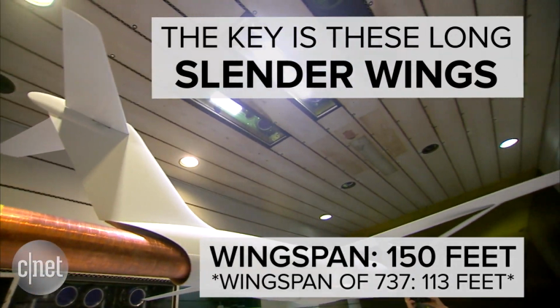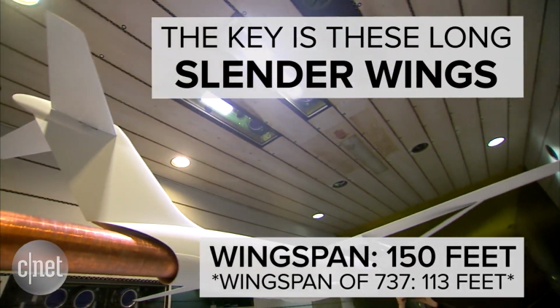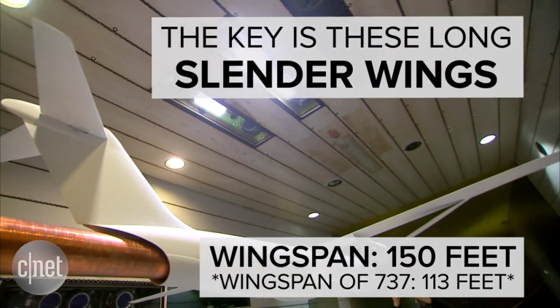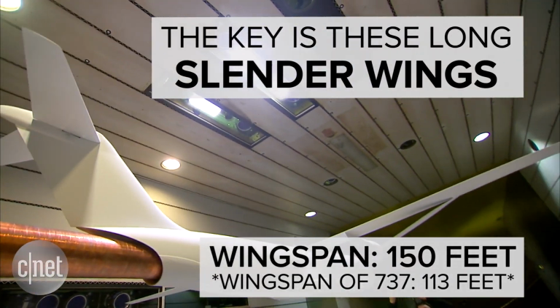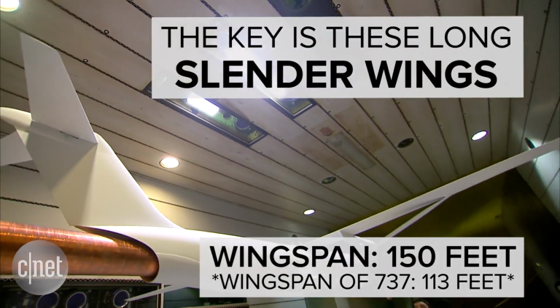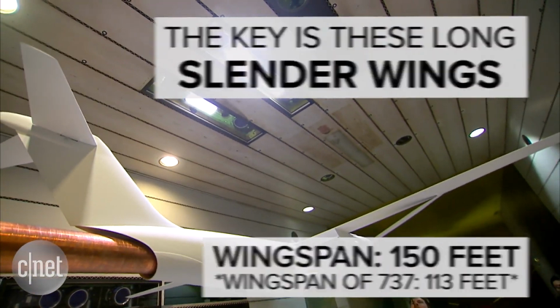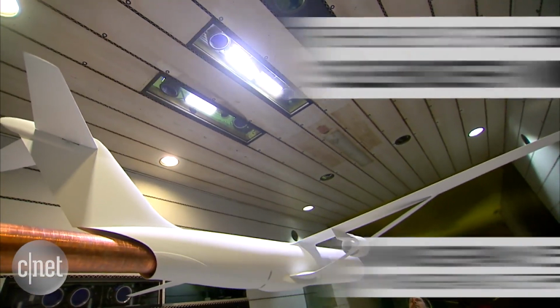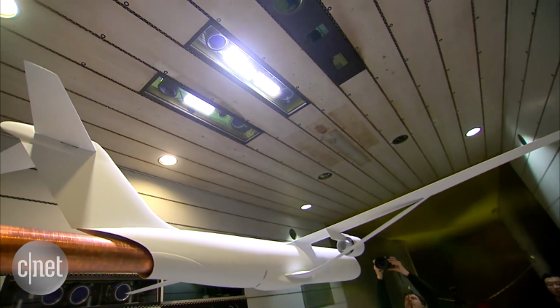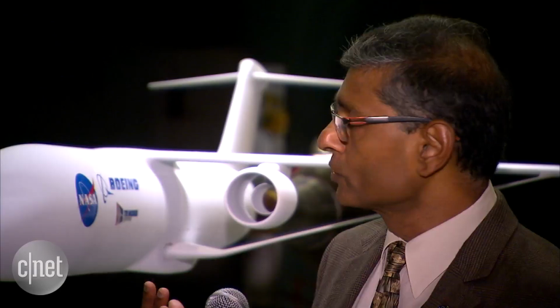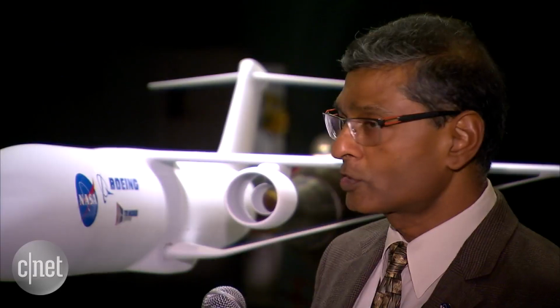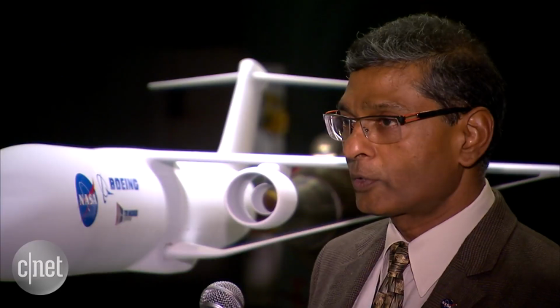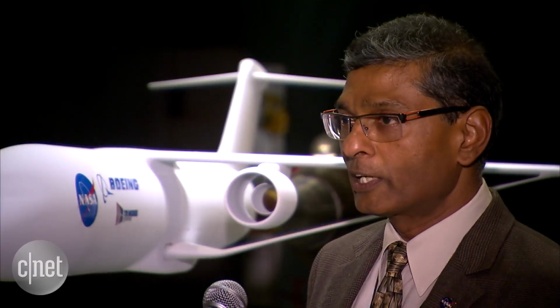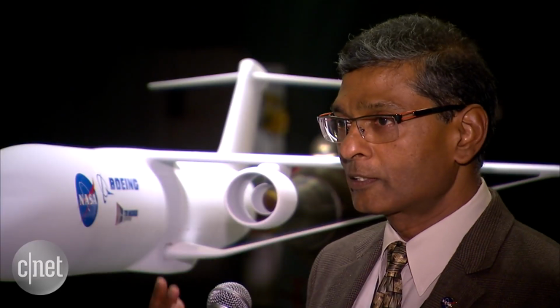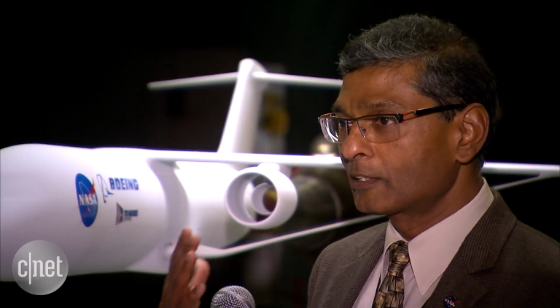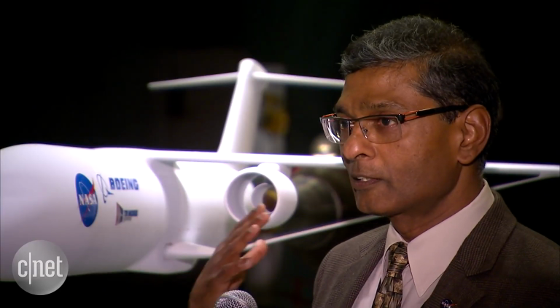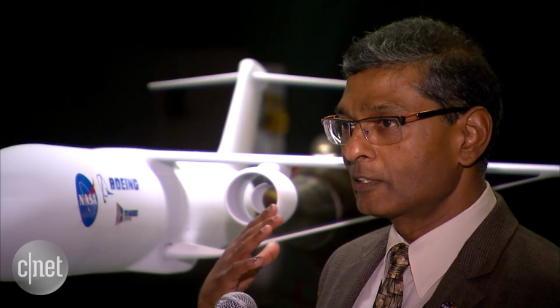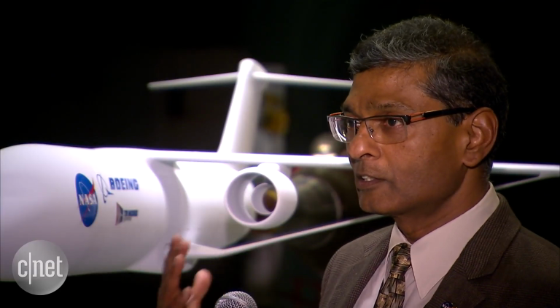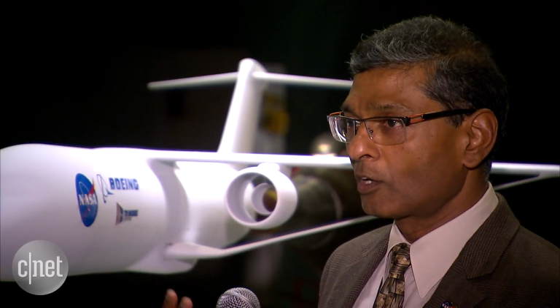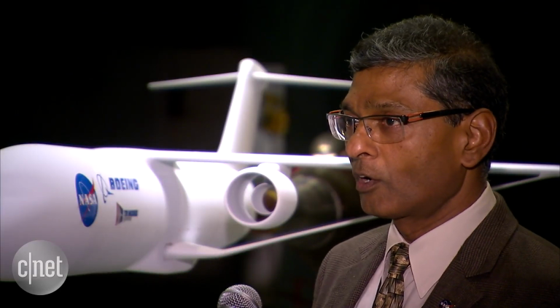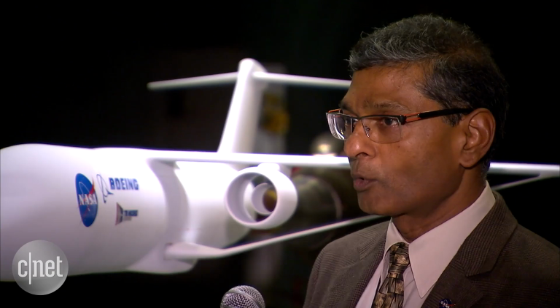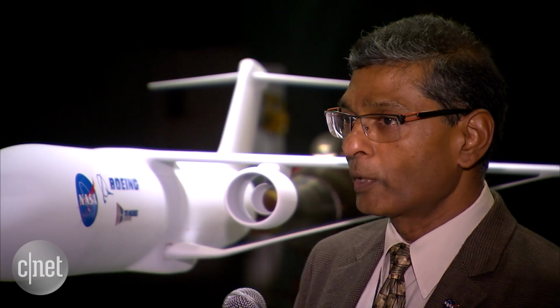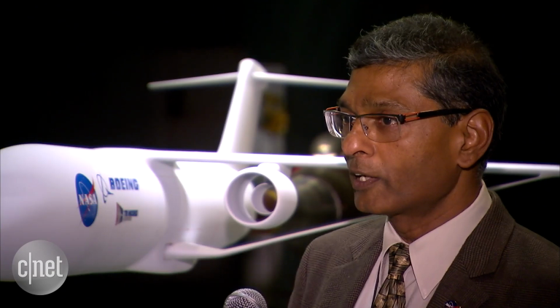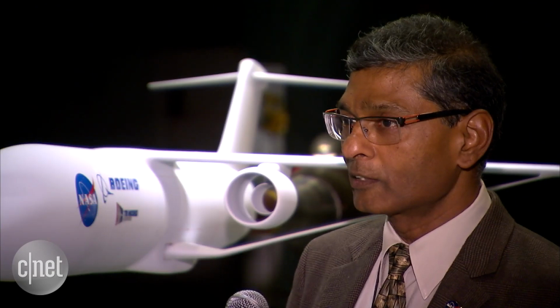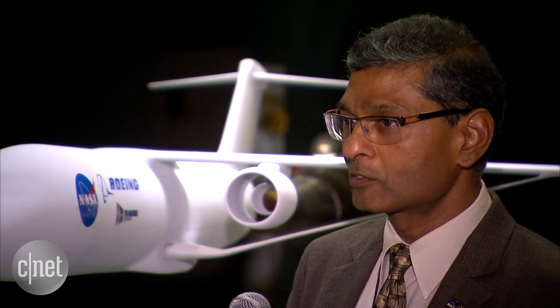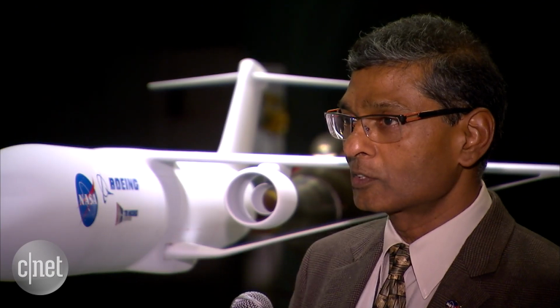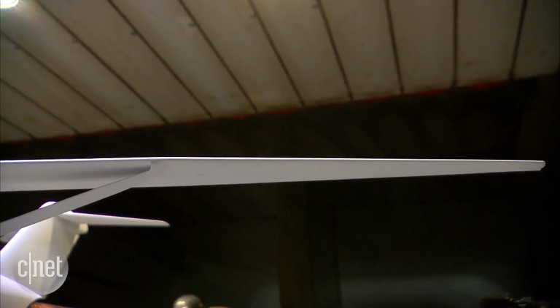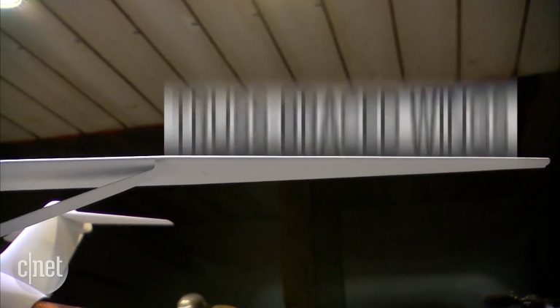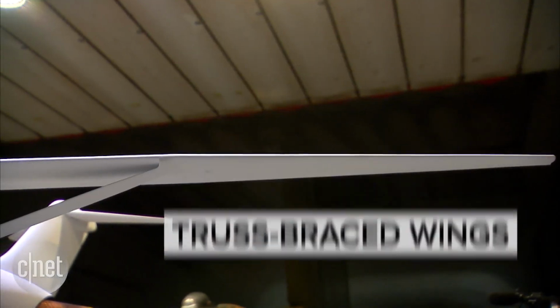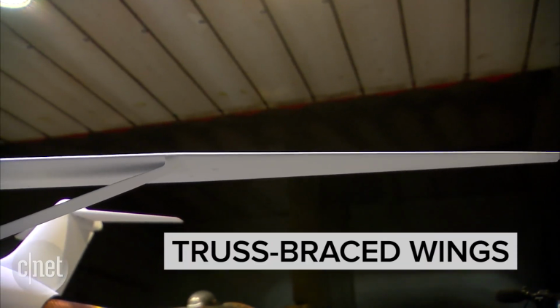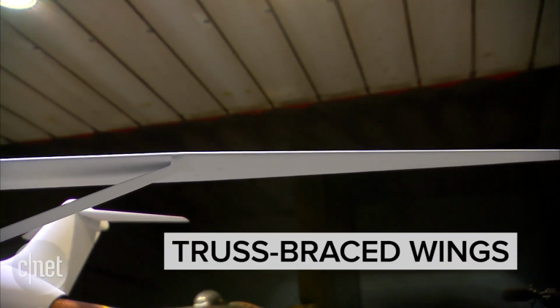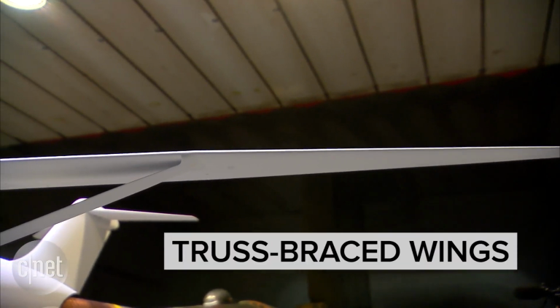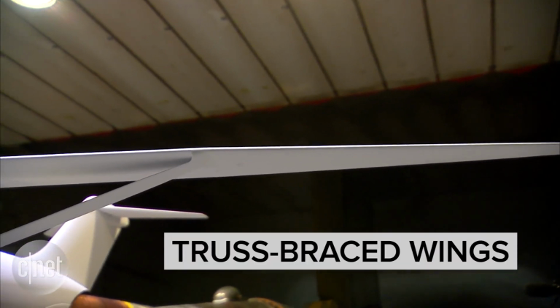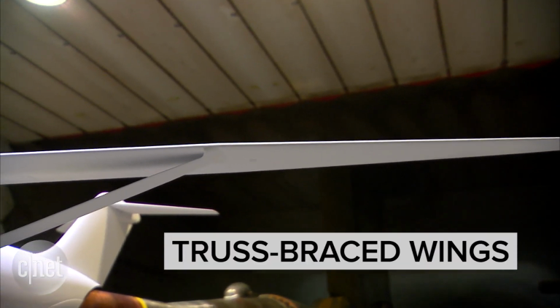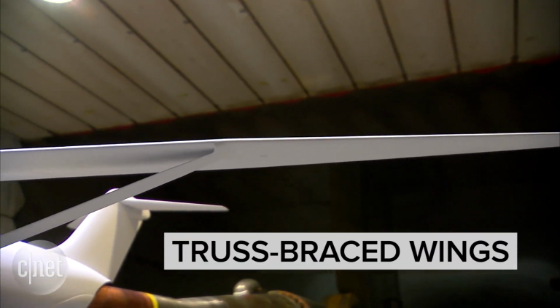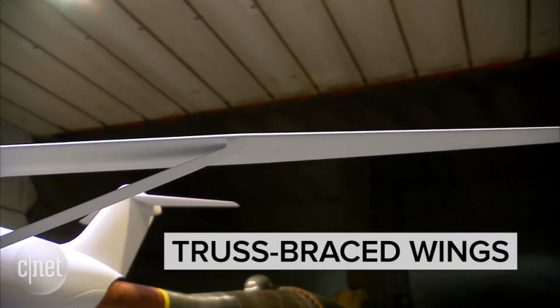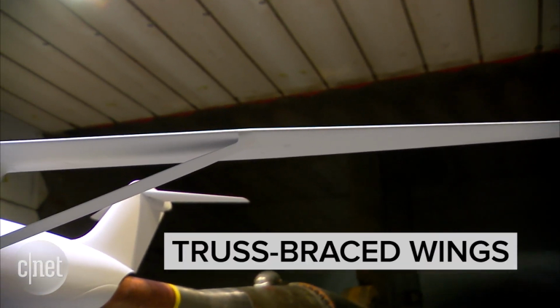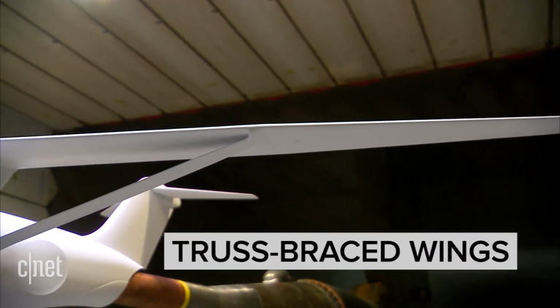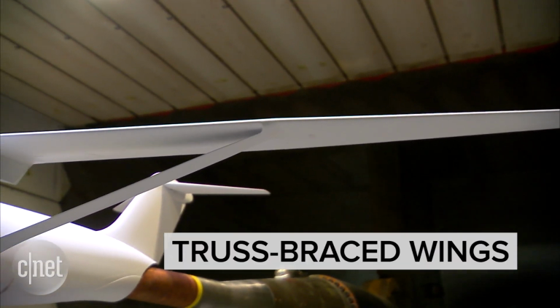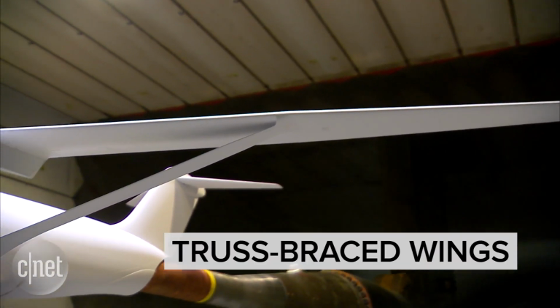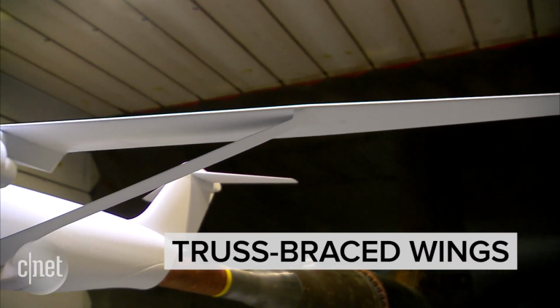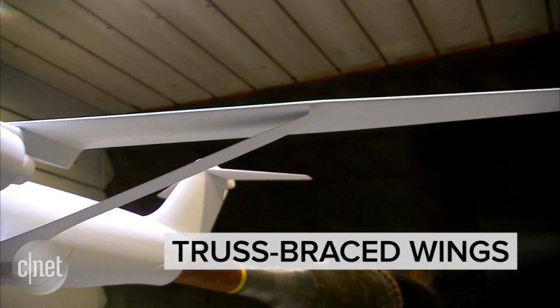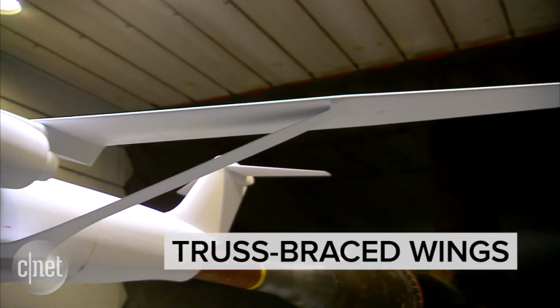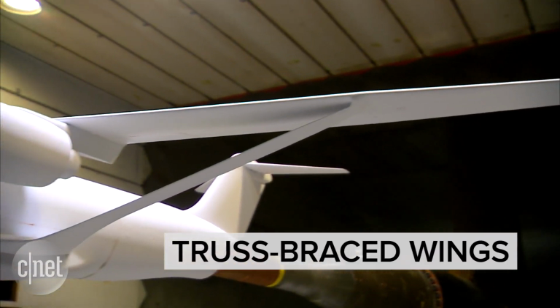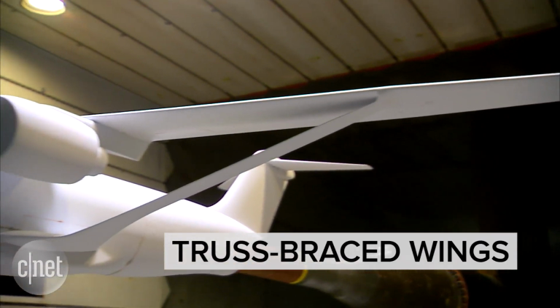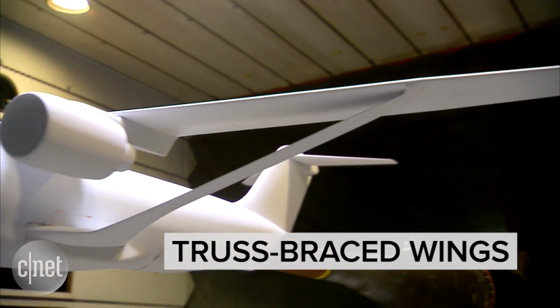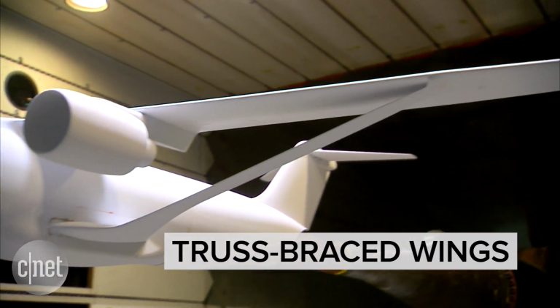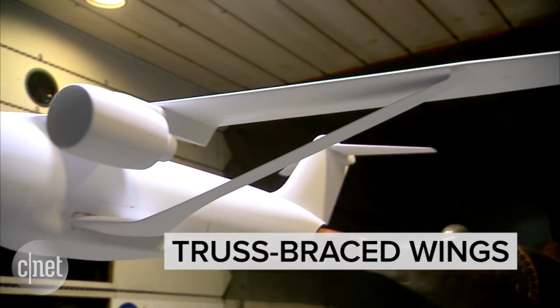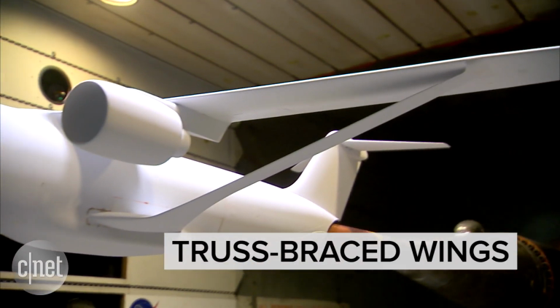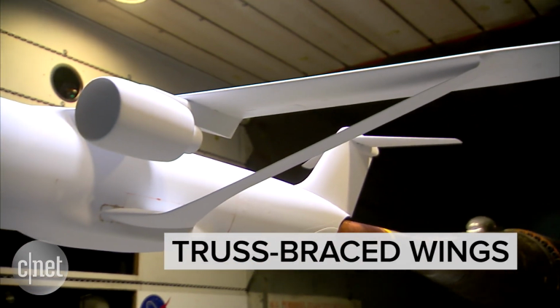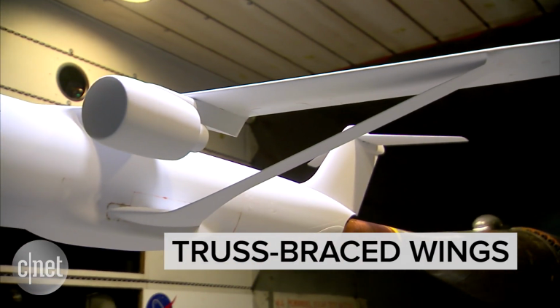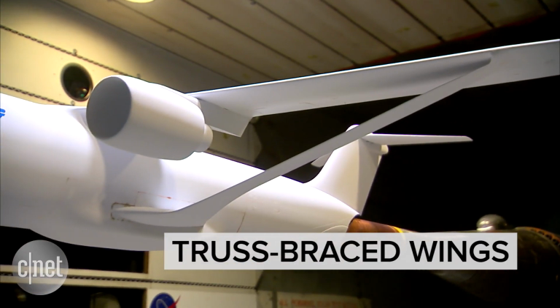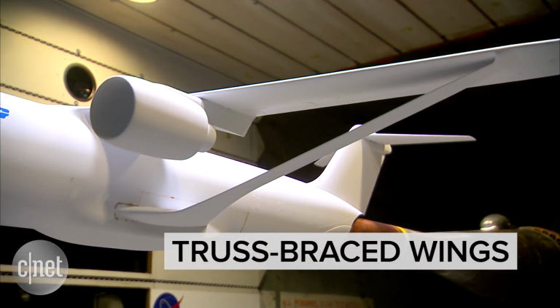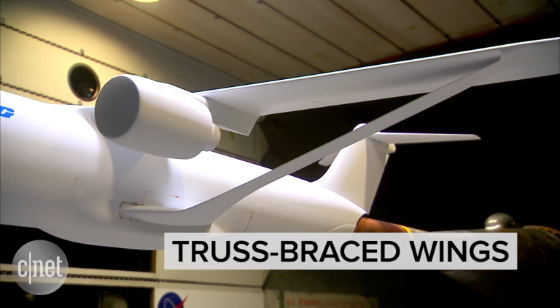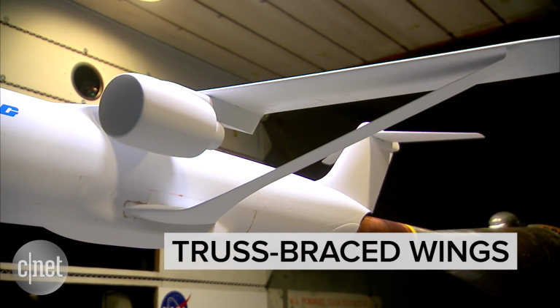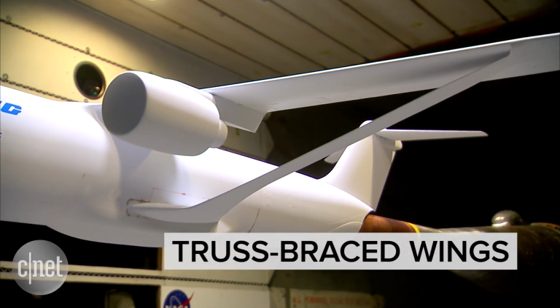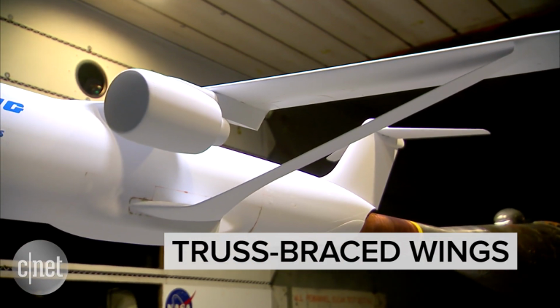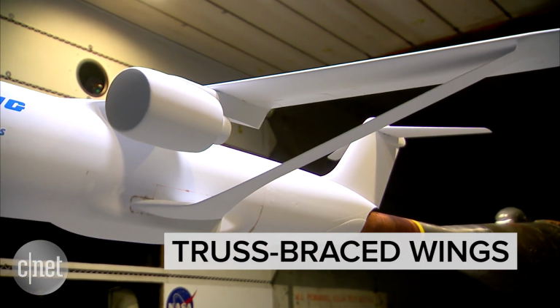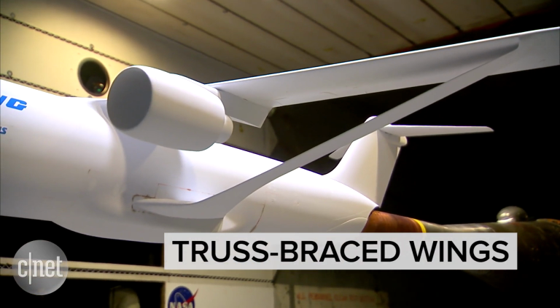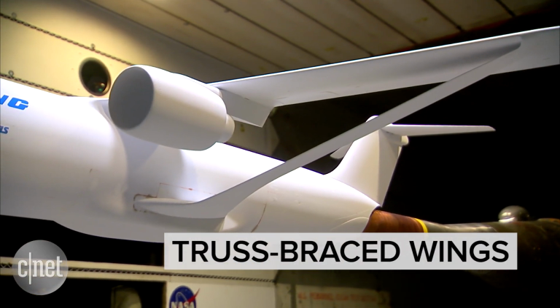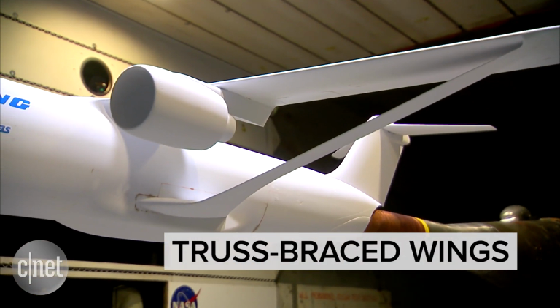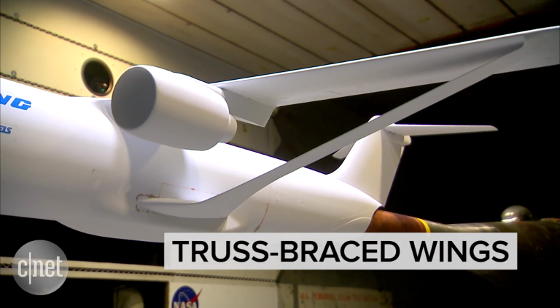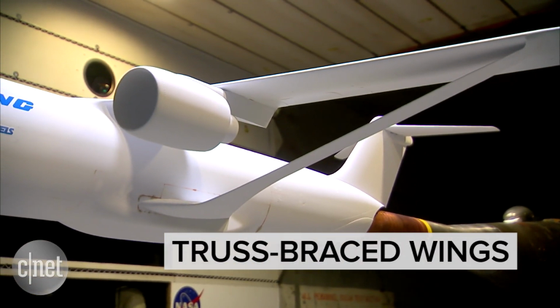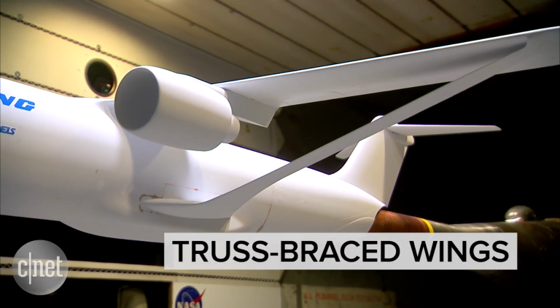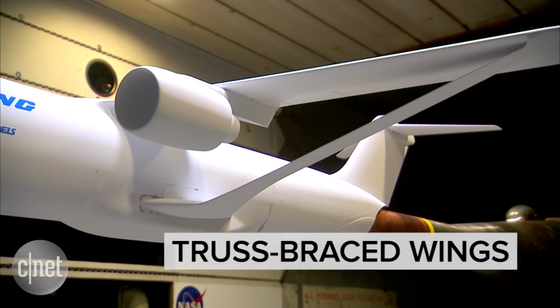So how do you strengthen these long wings? You use this strut to kind of brace the wing and take some of the load.